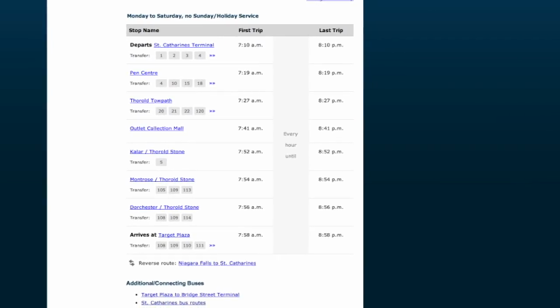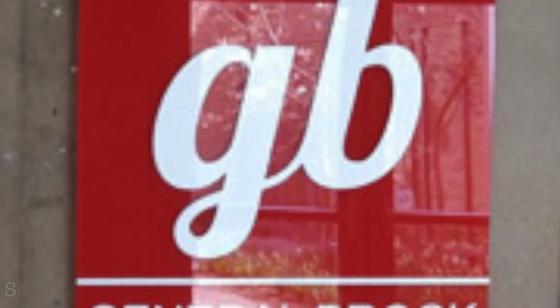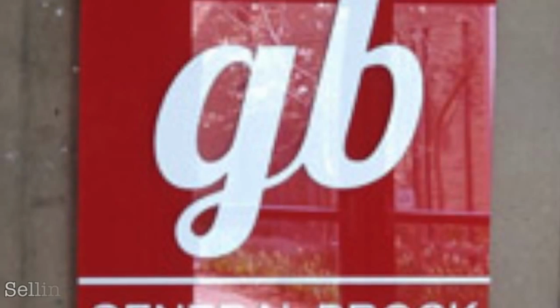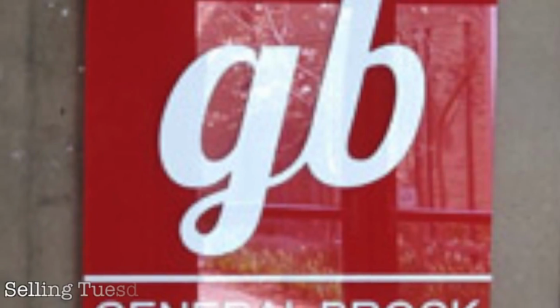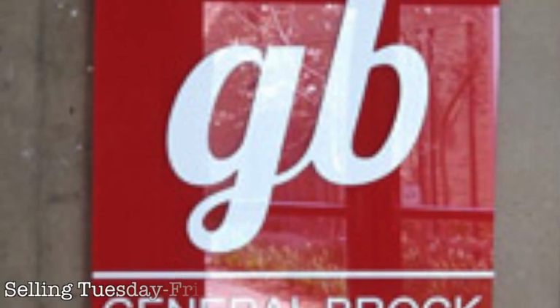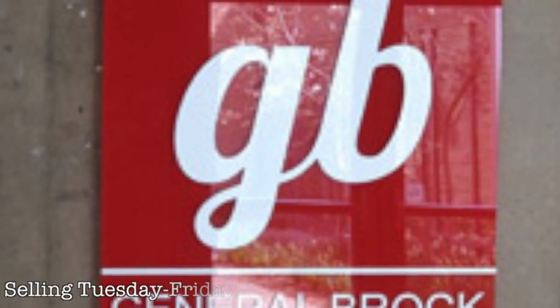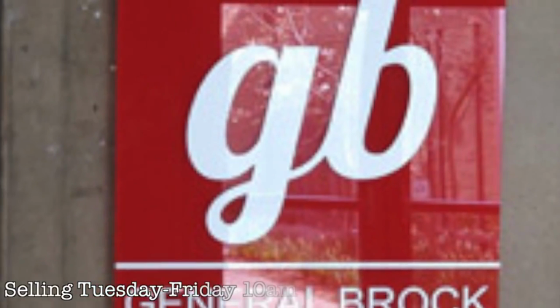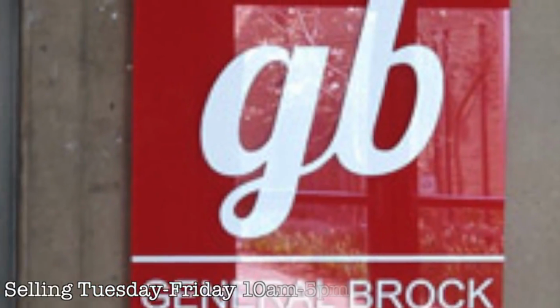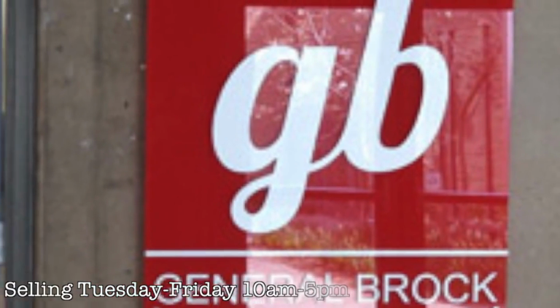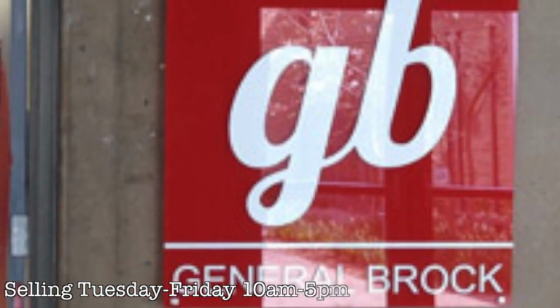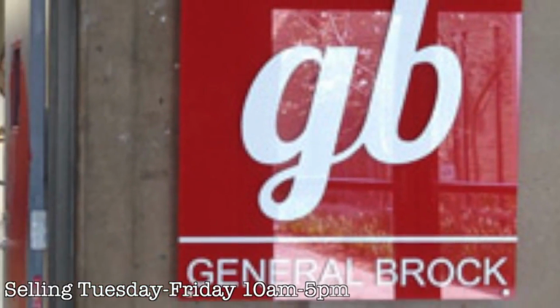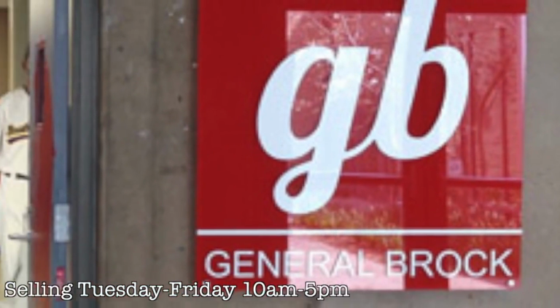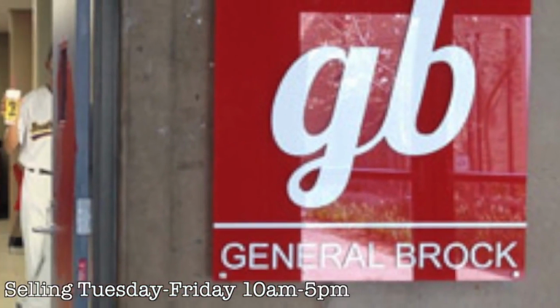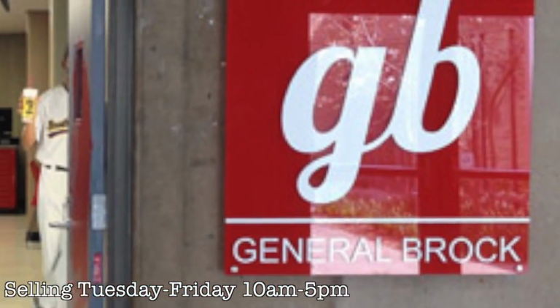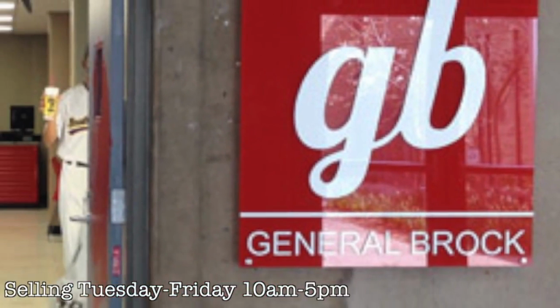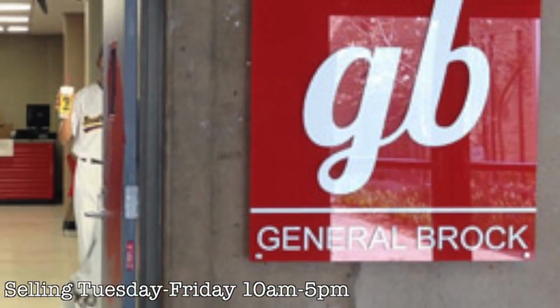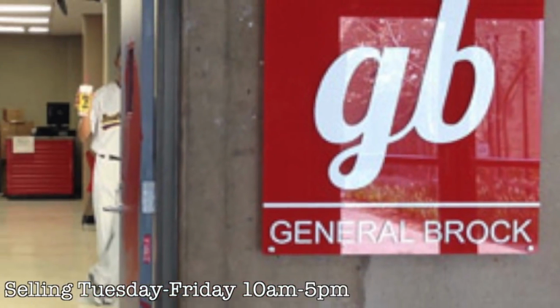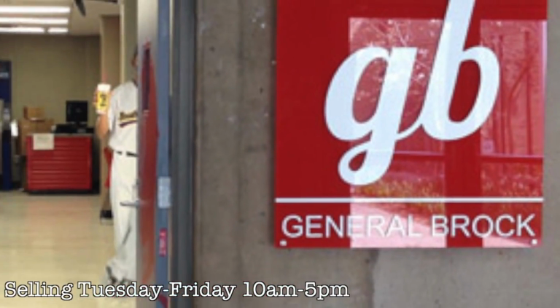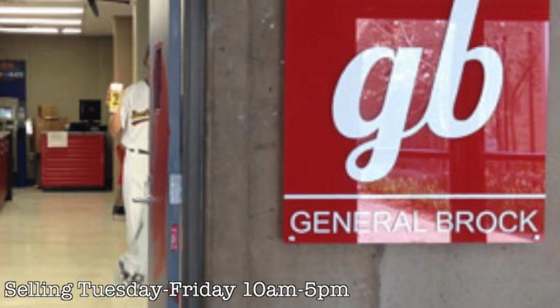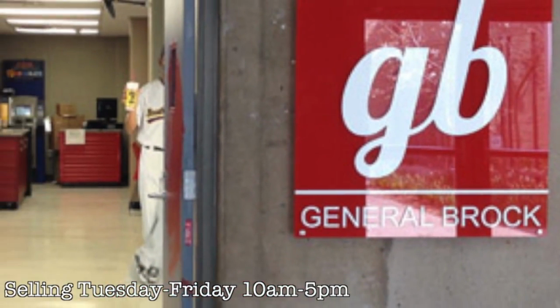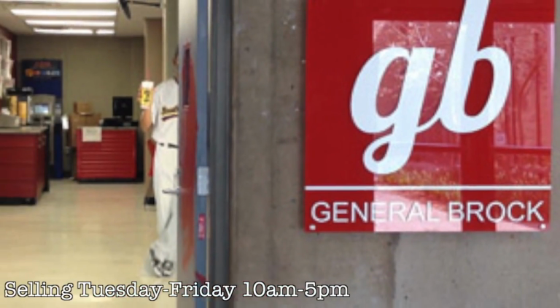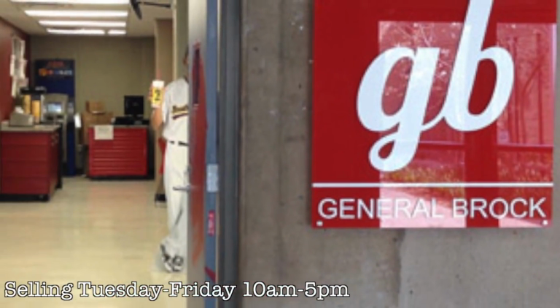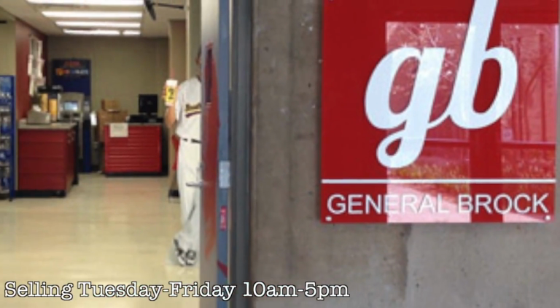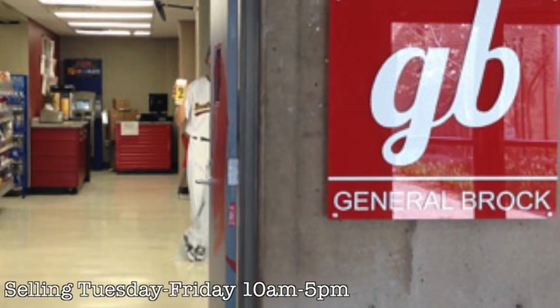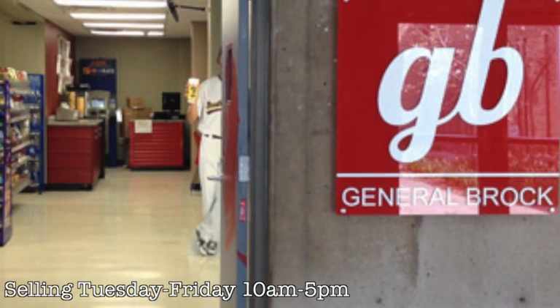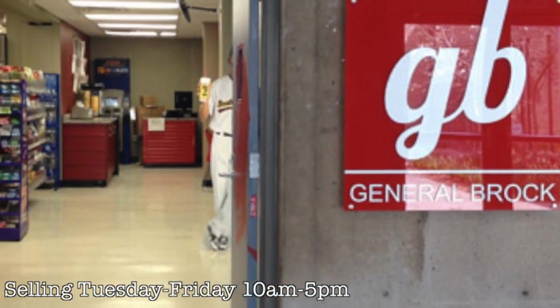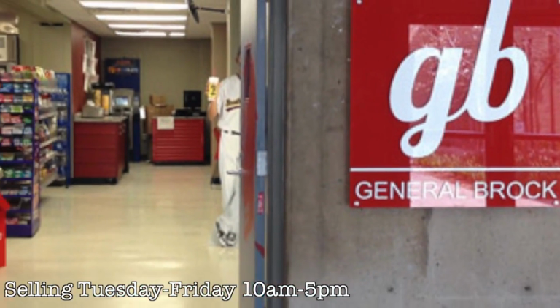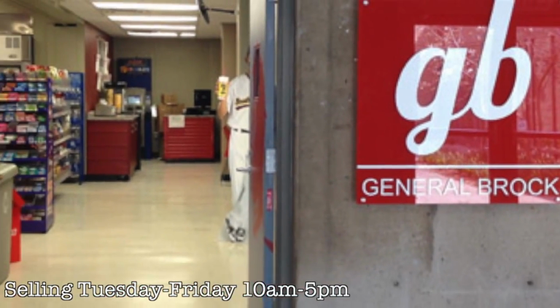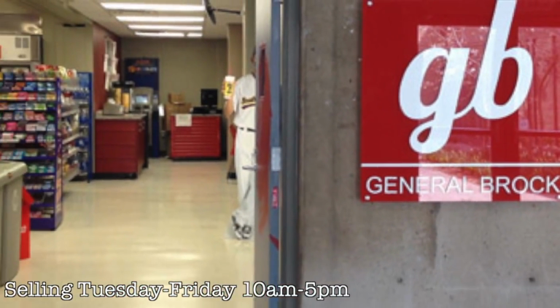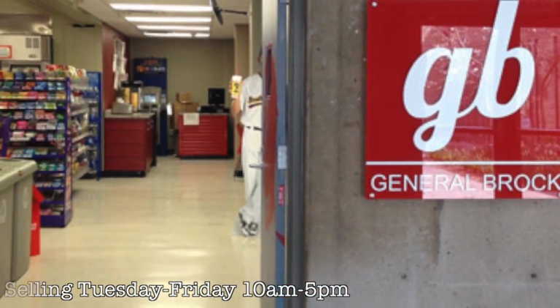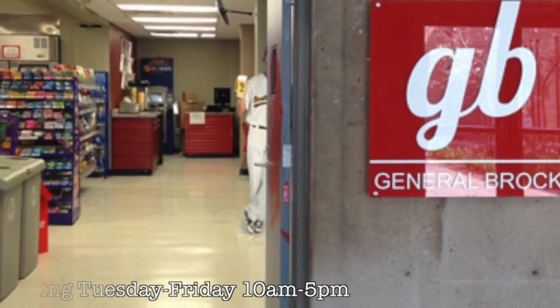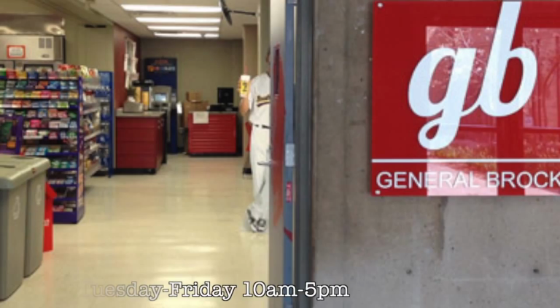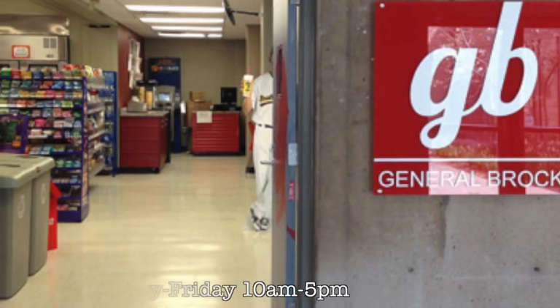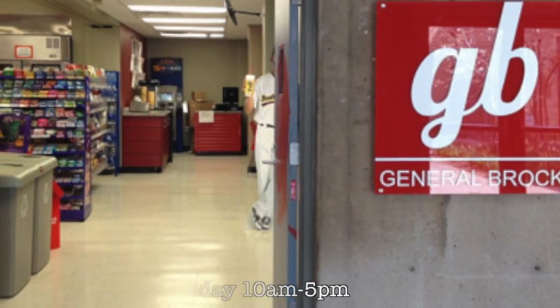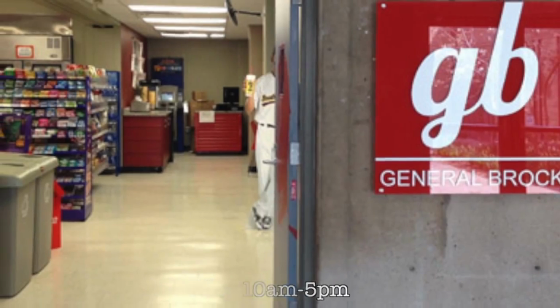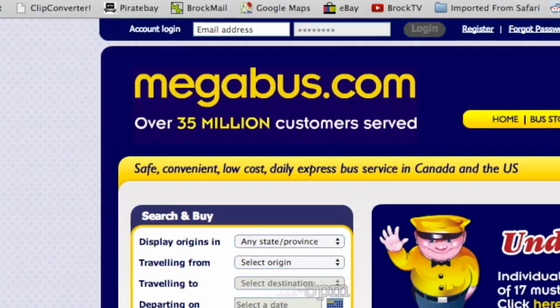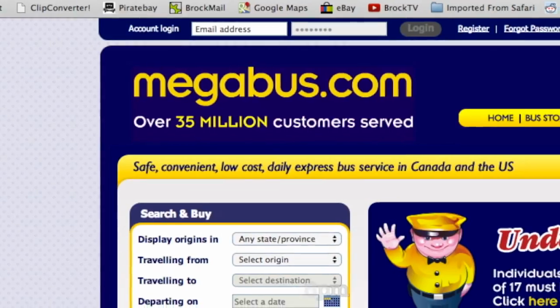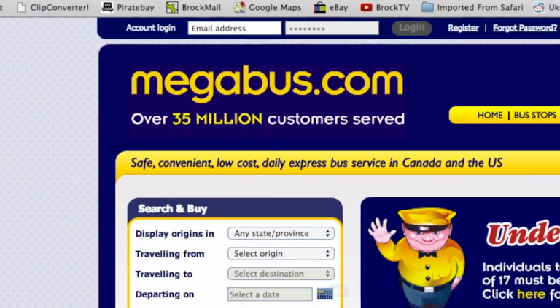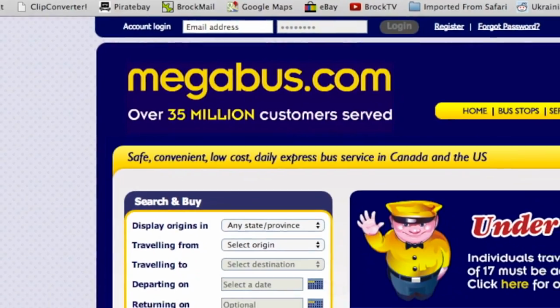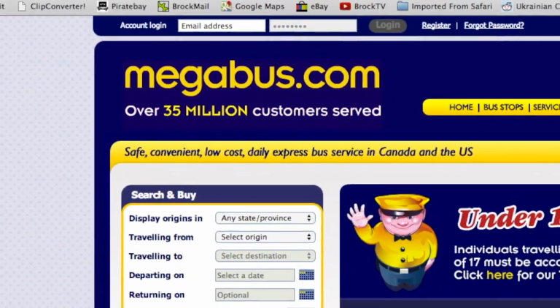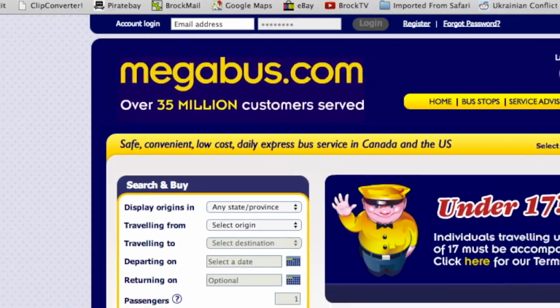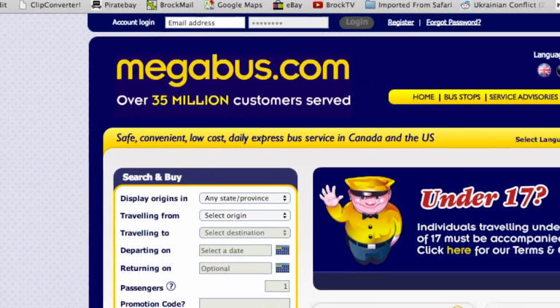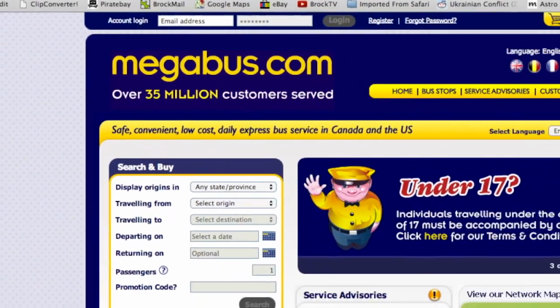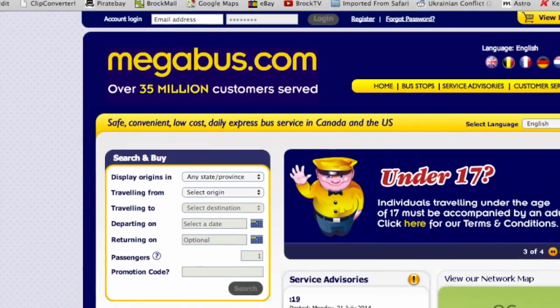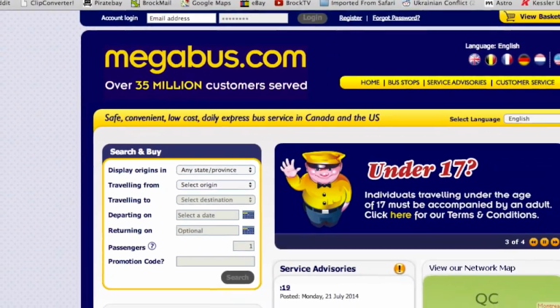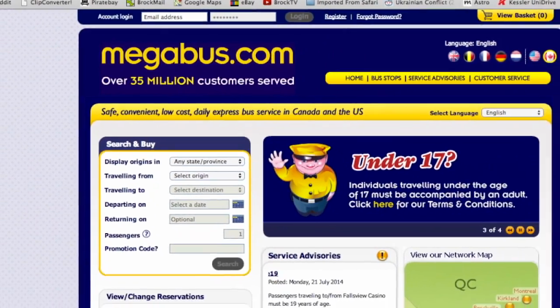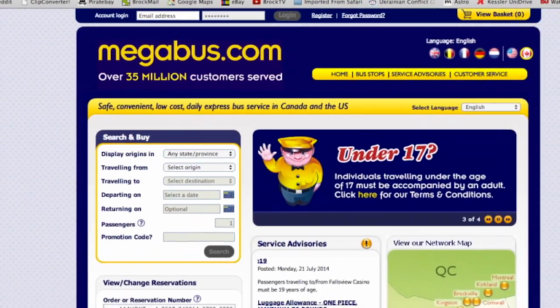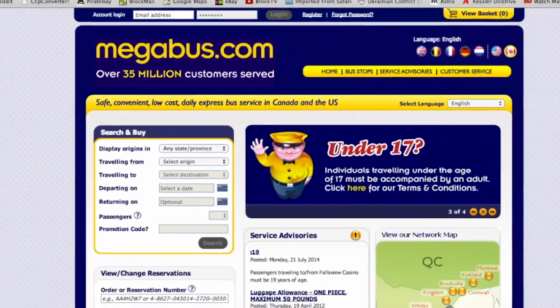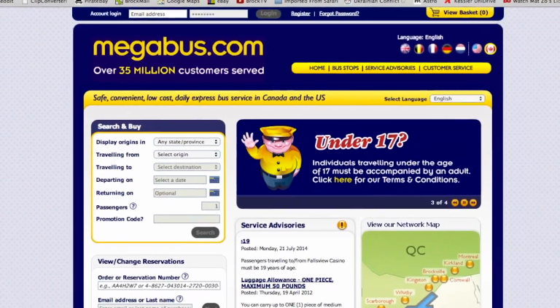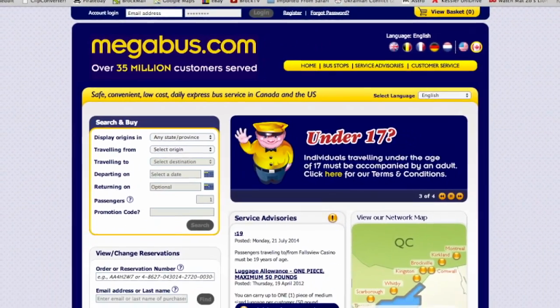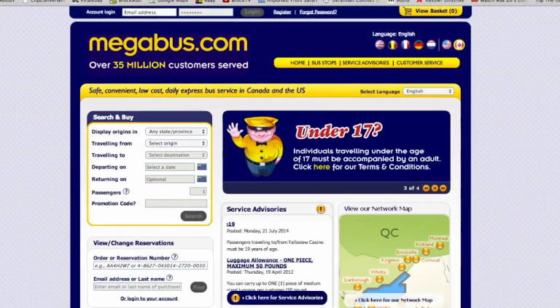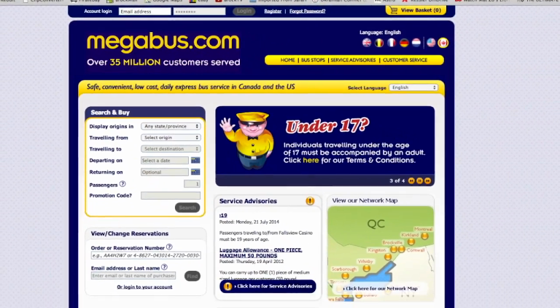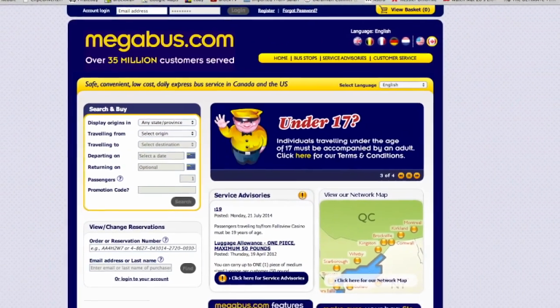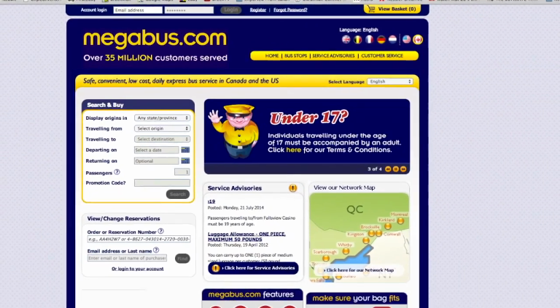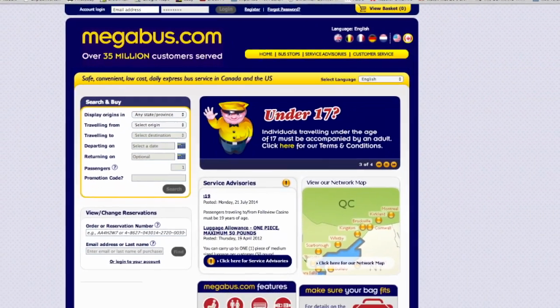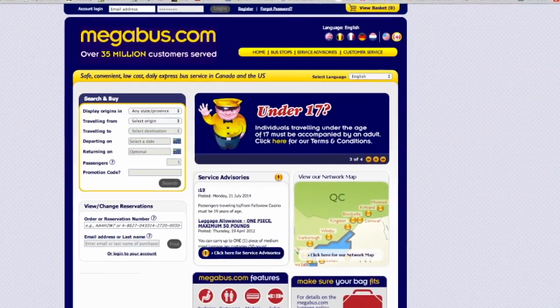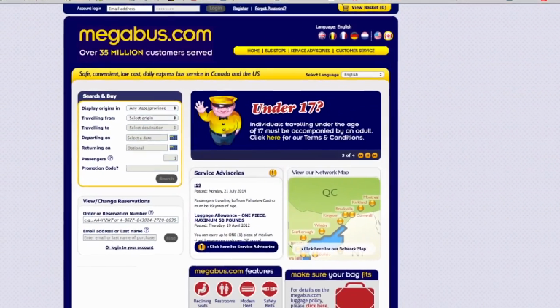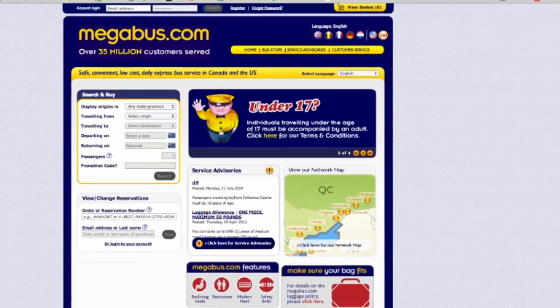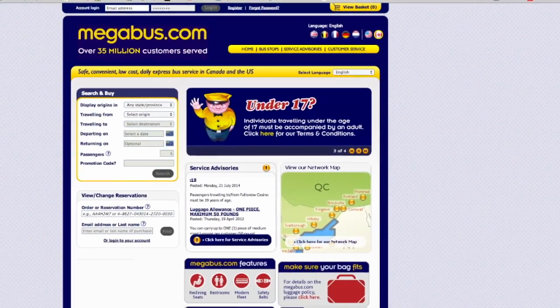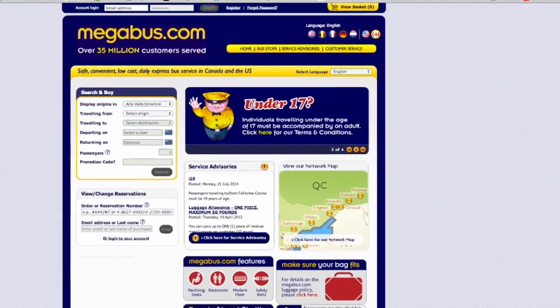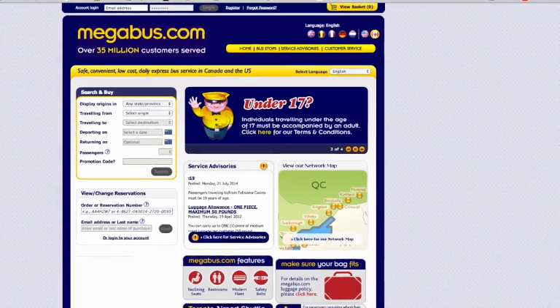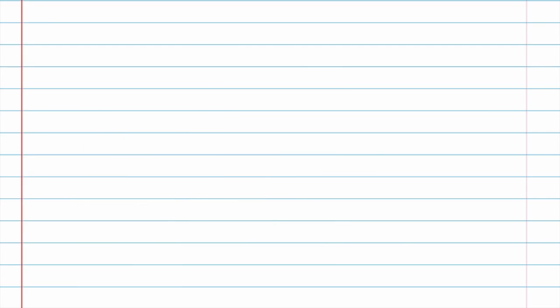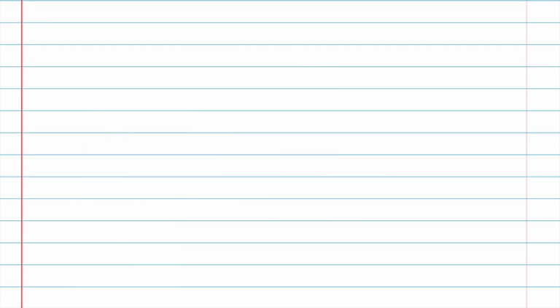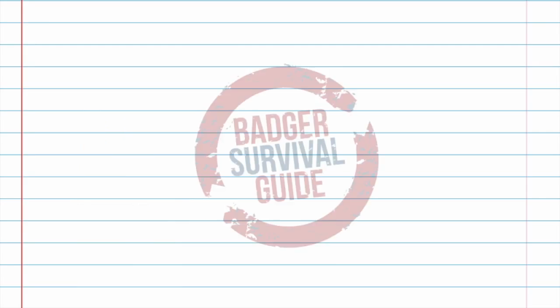With the help of General Brock, students can also travel out of town. Tickets must be purchased at the Megabus kiosk in General Brock or online.